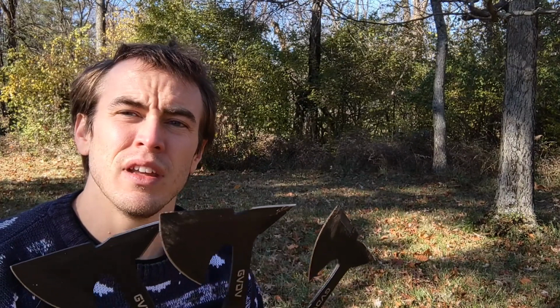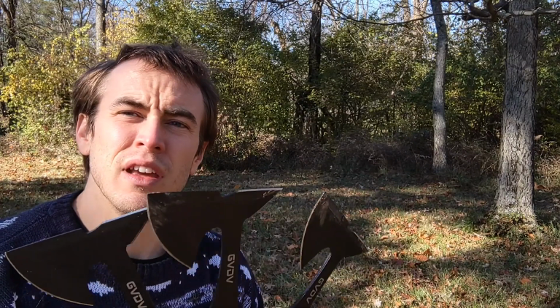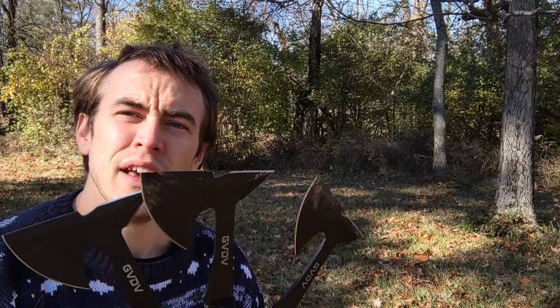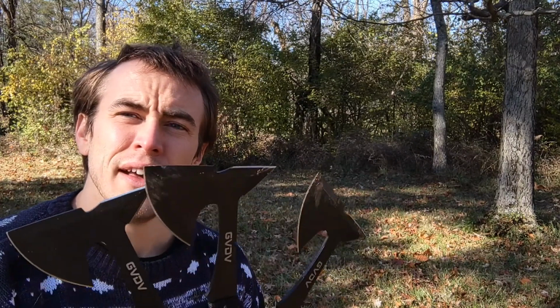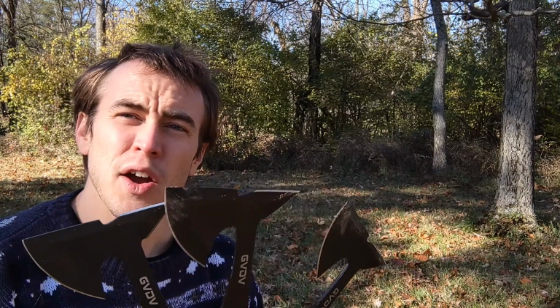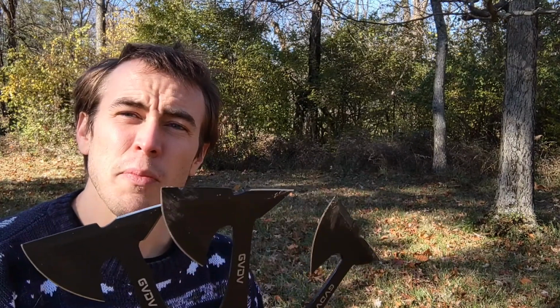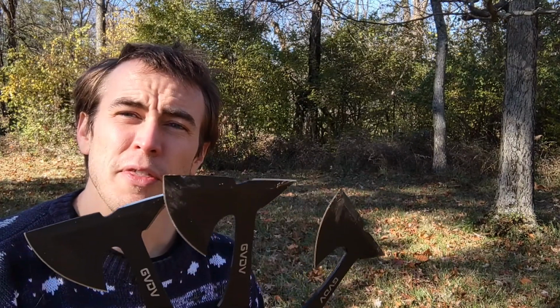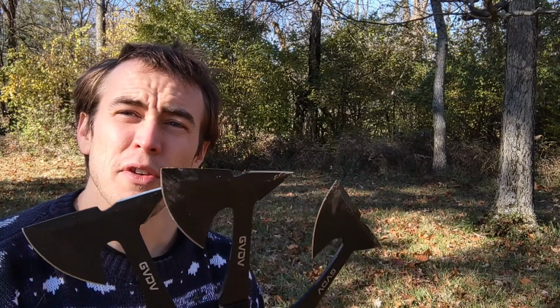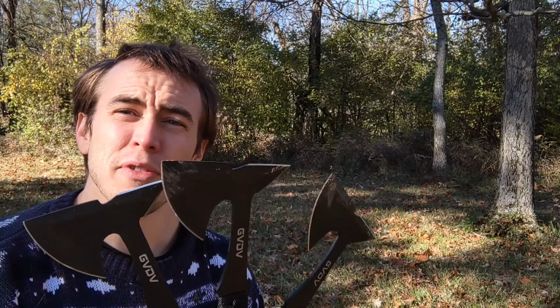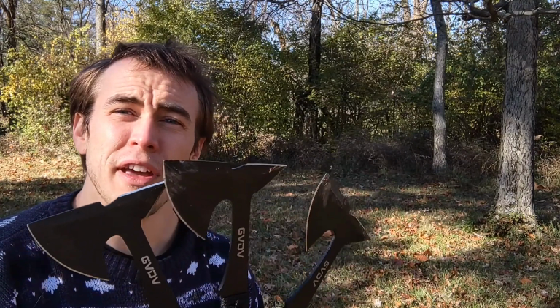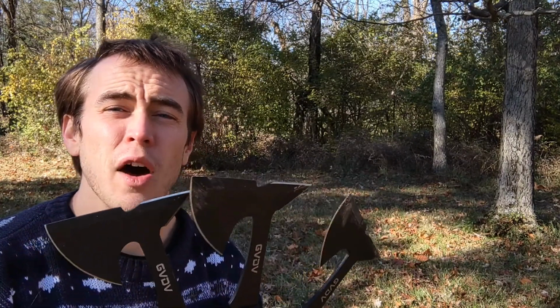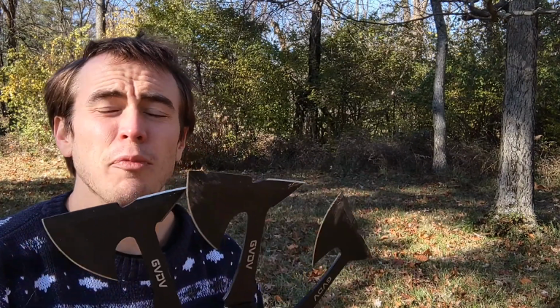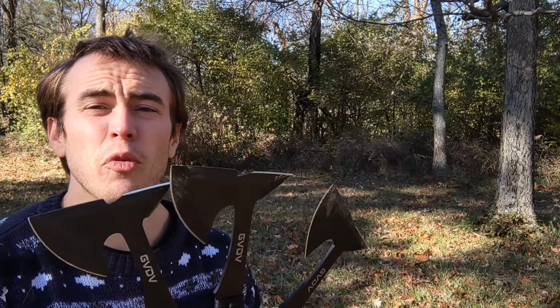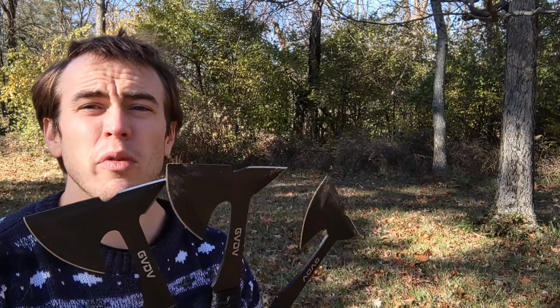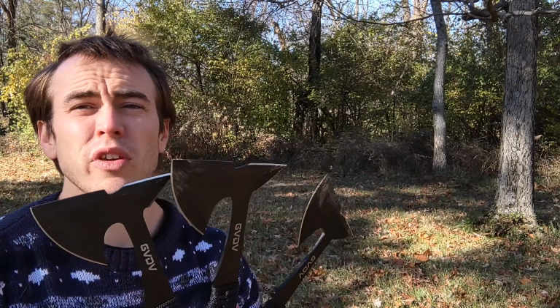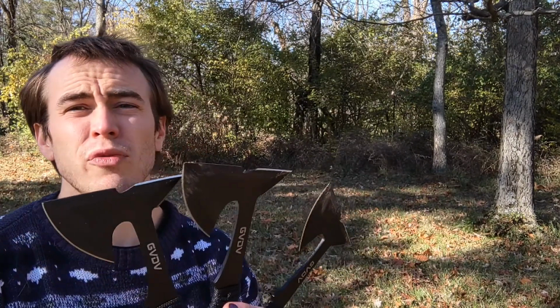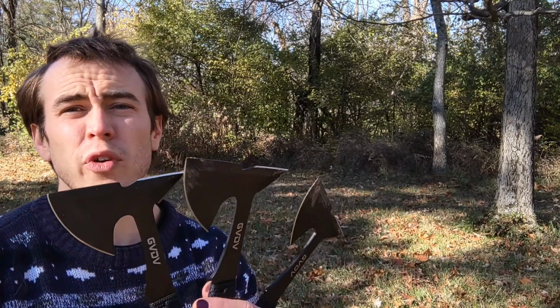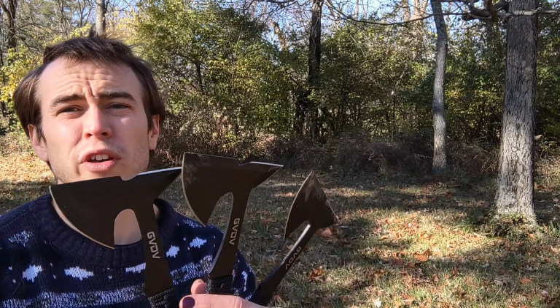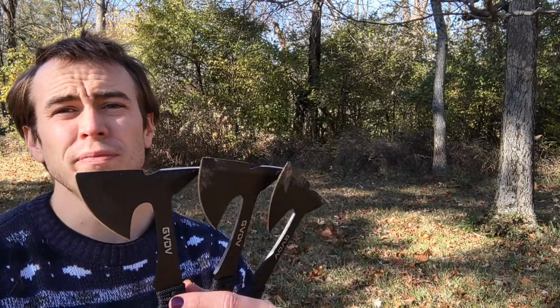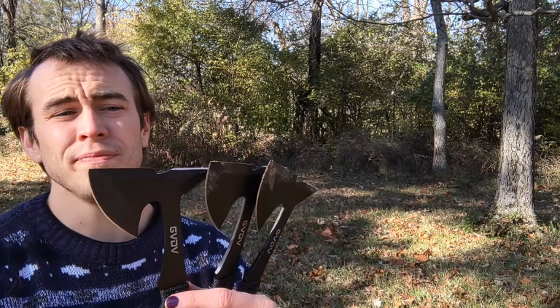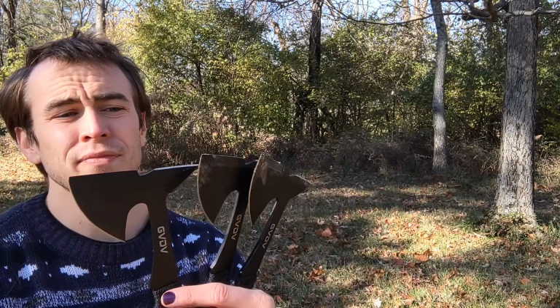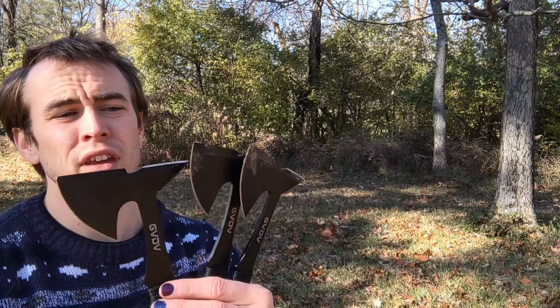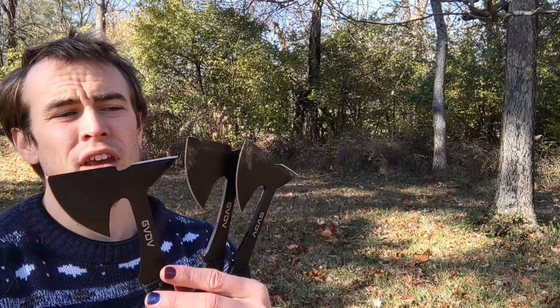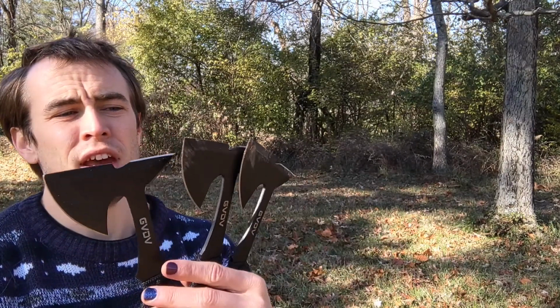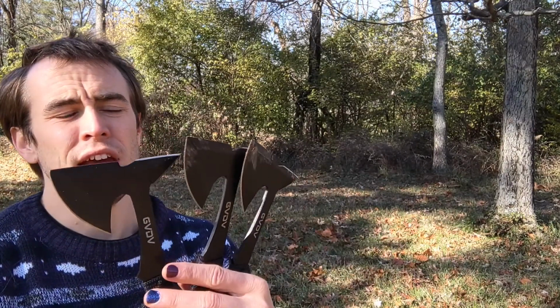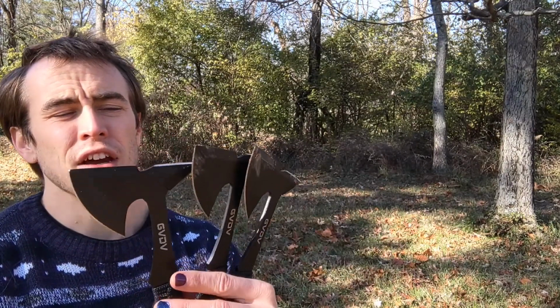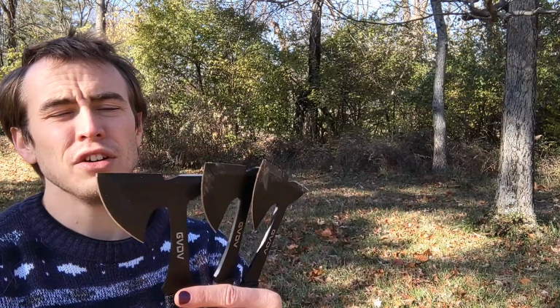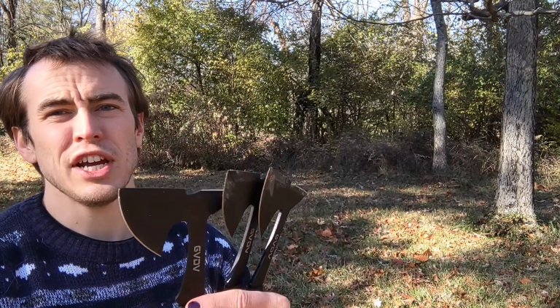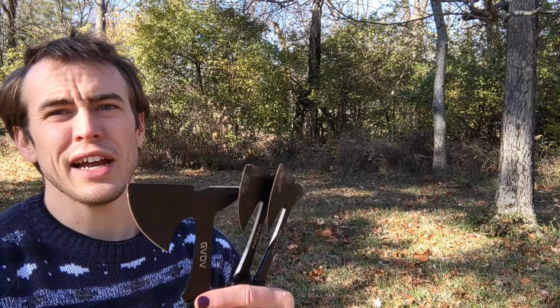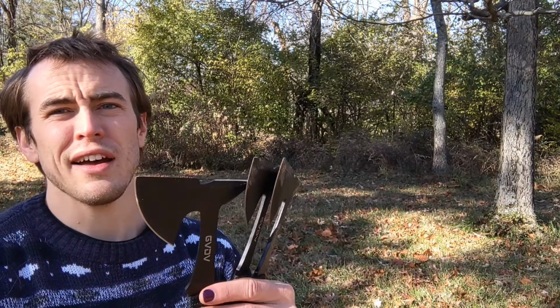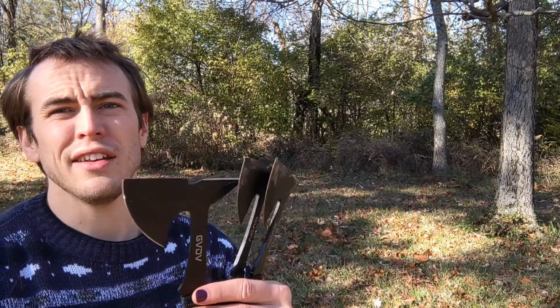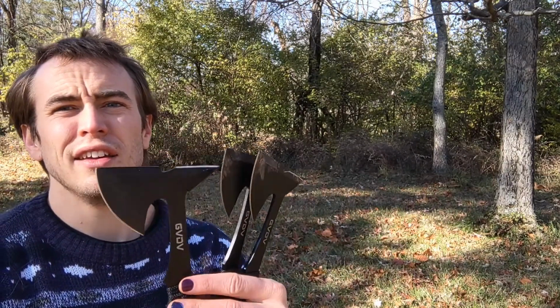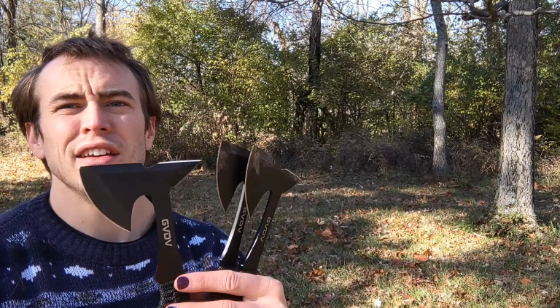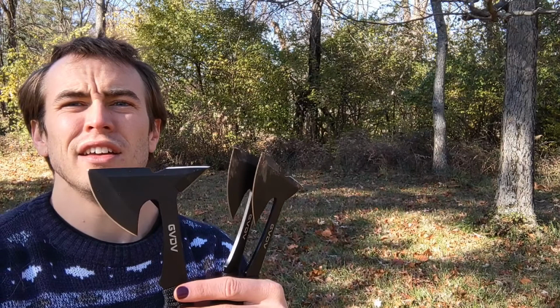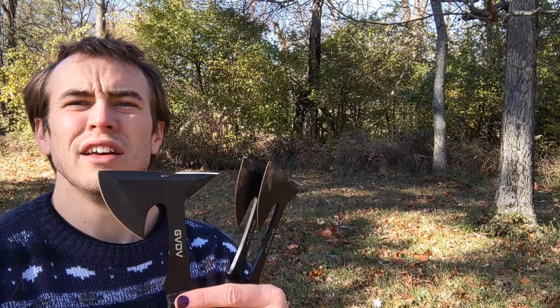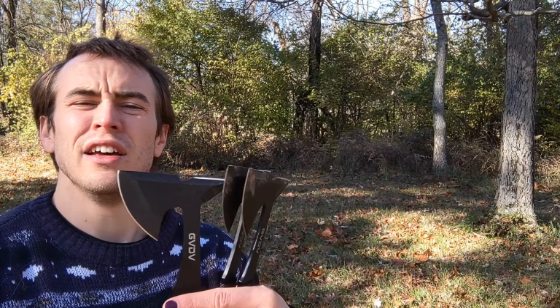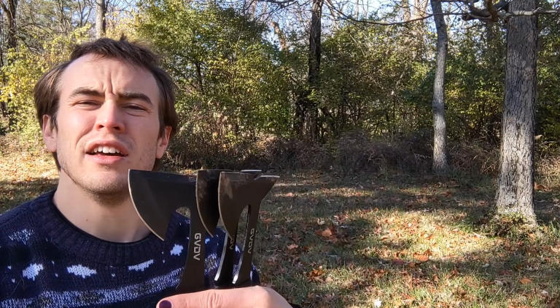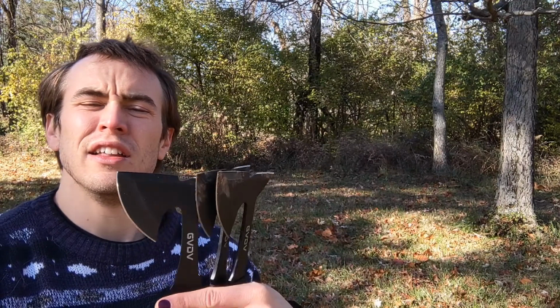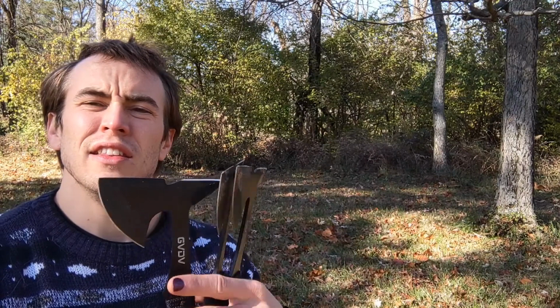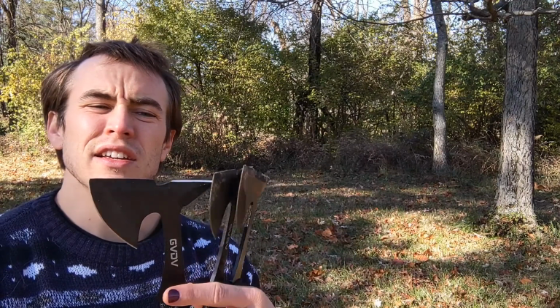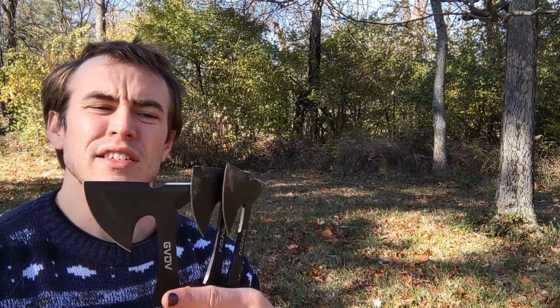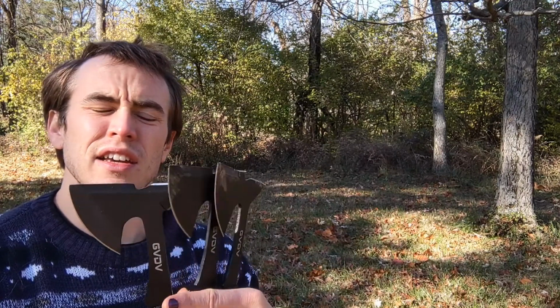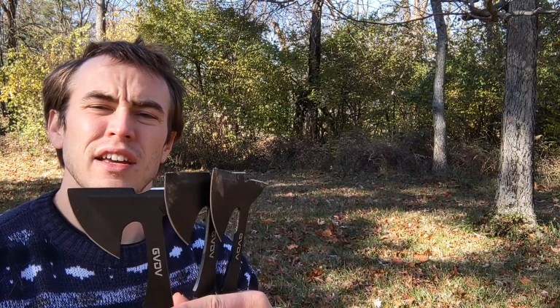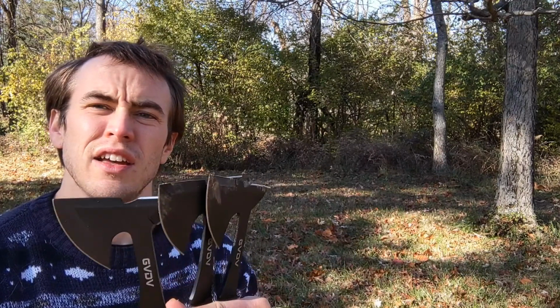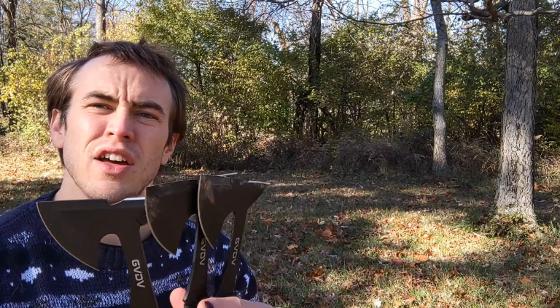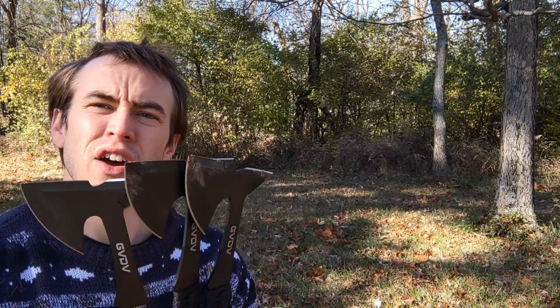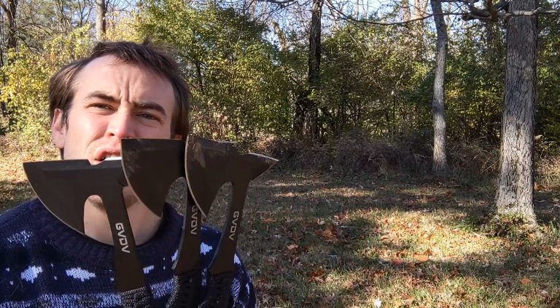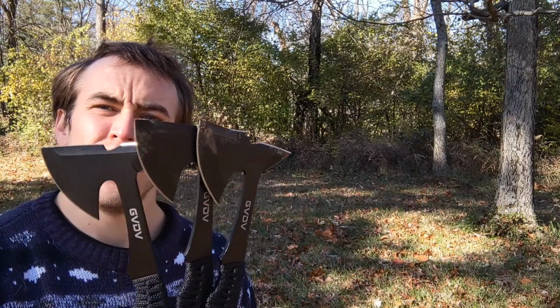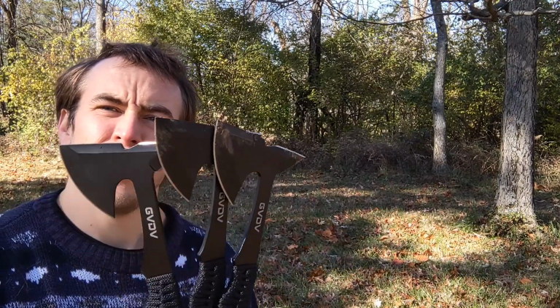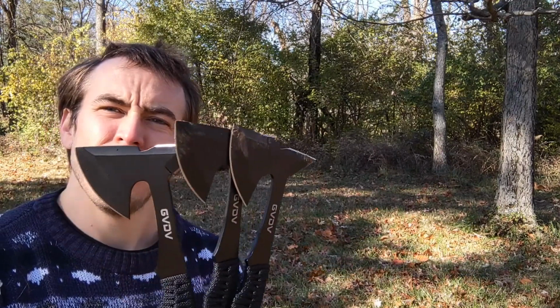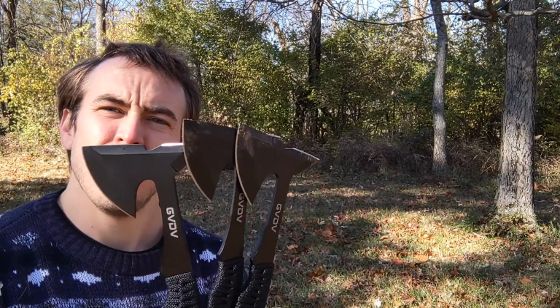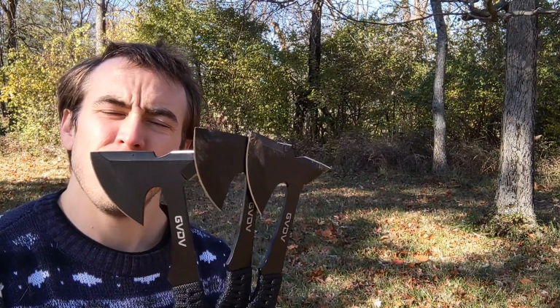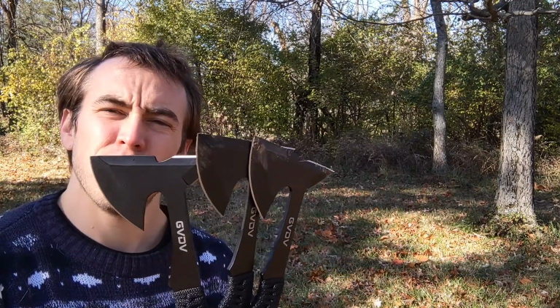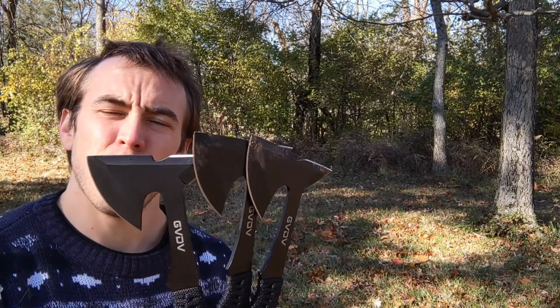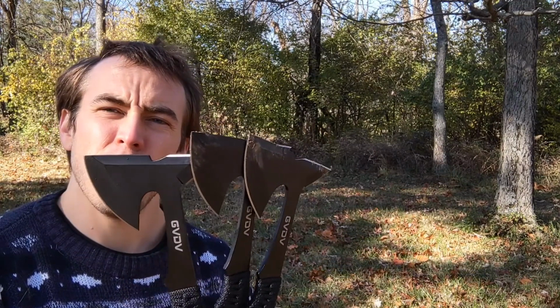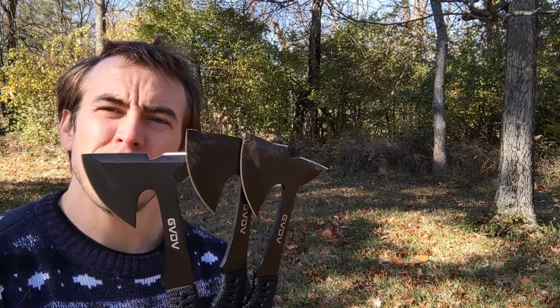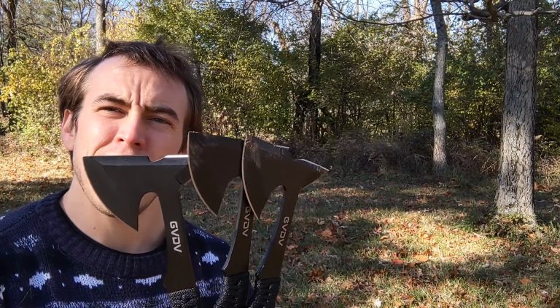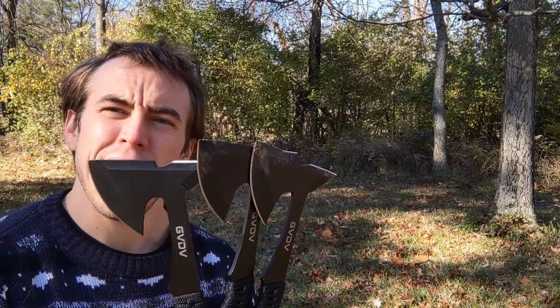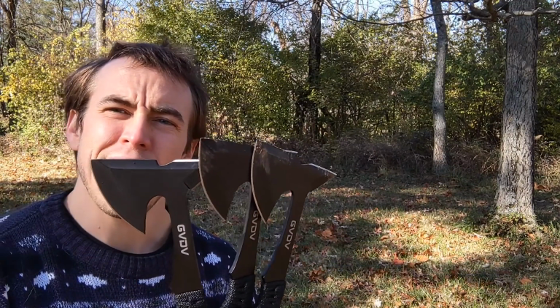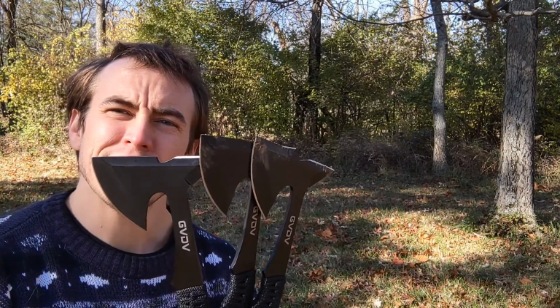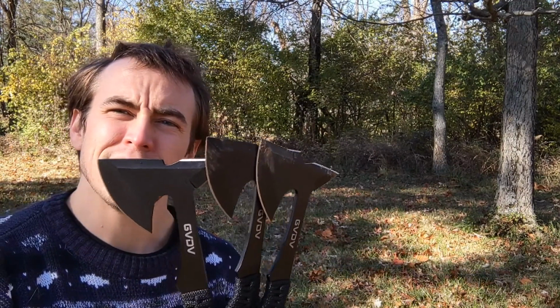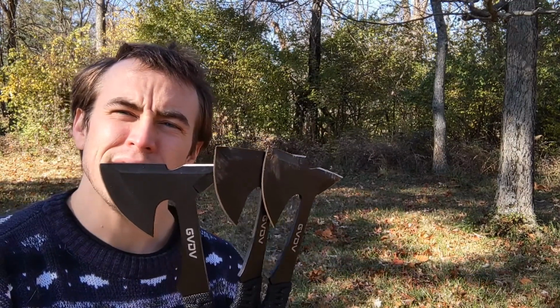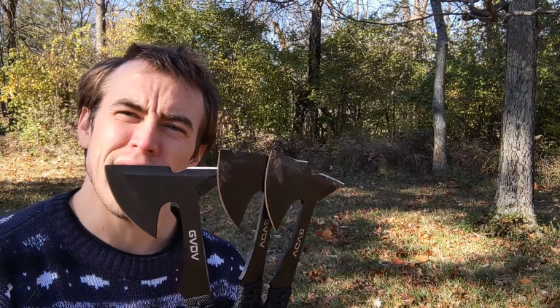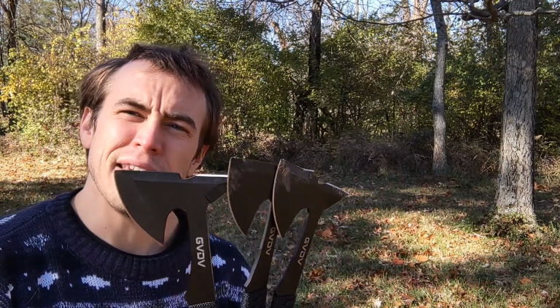I hope that this was a helpful review for you — go check out this throwing axe set.